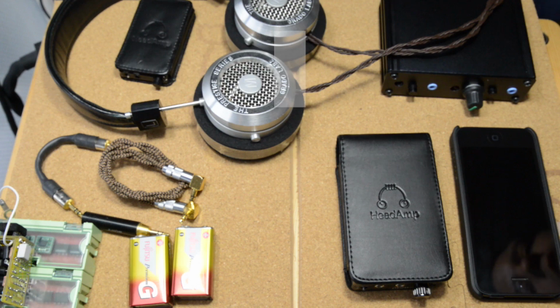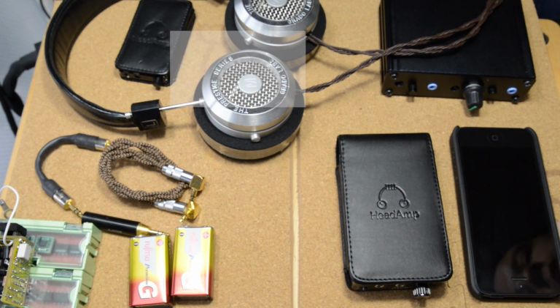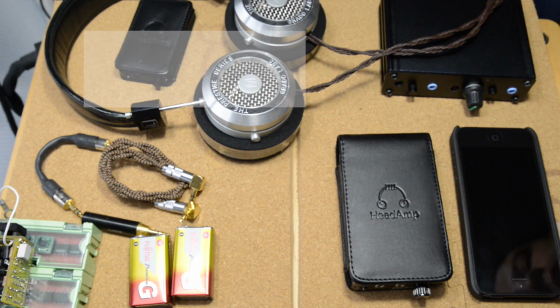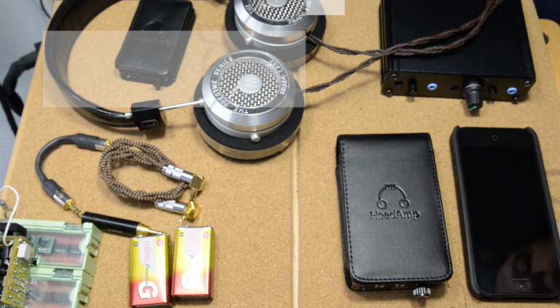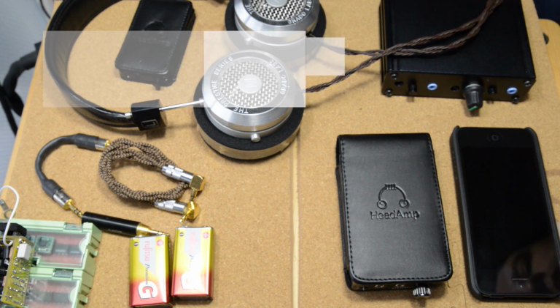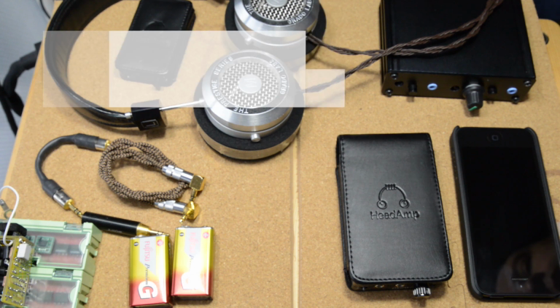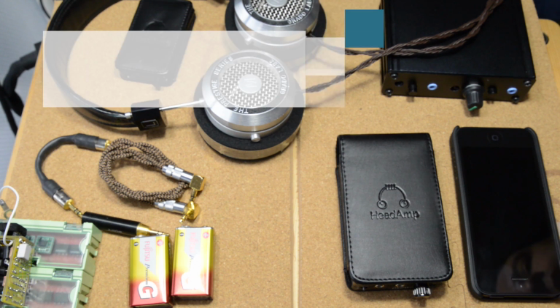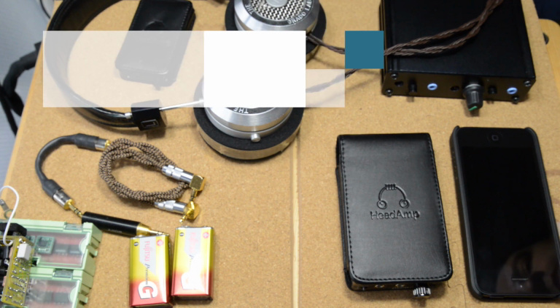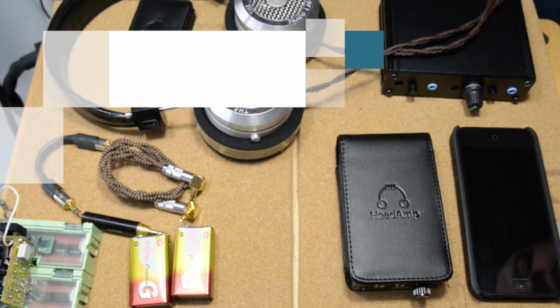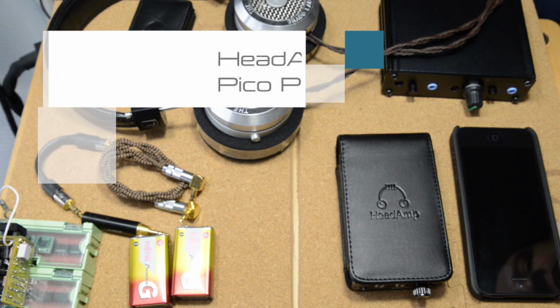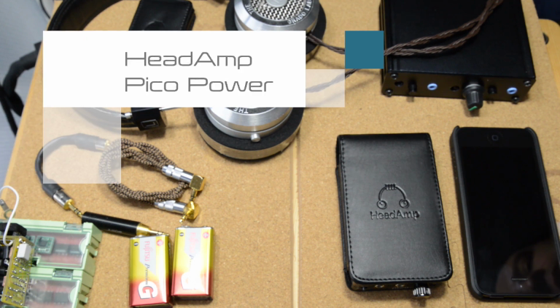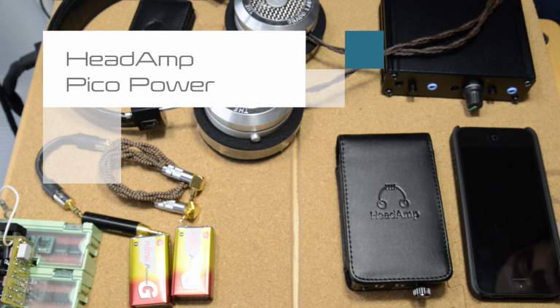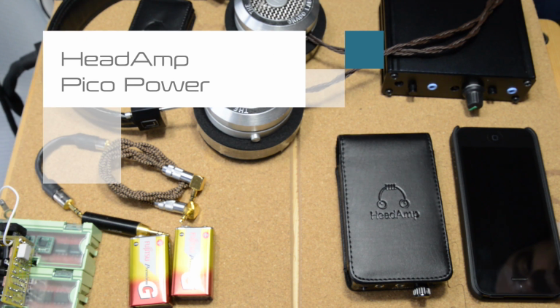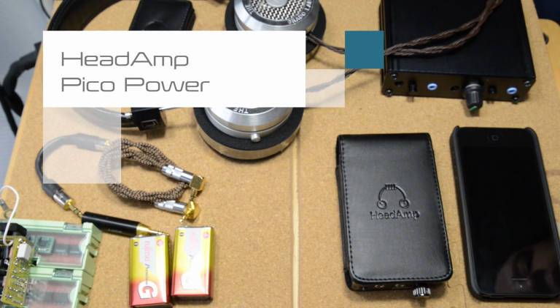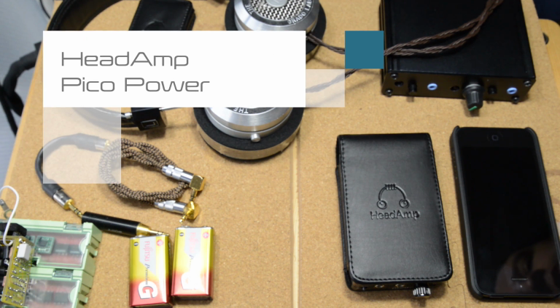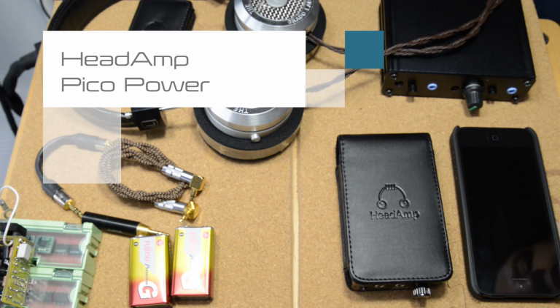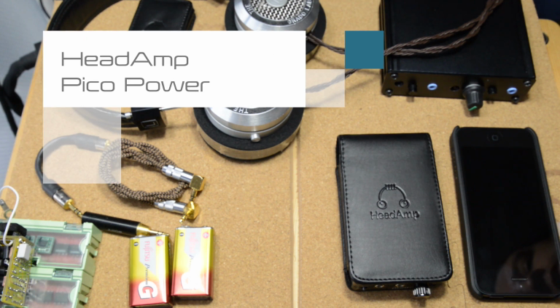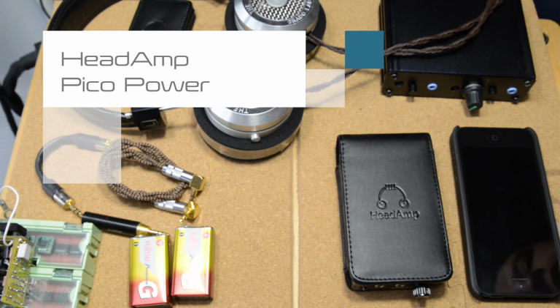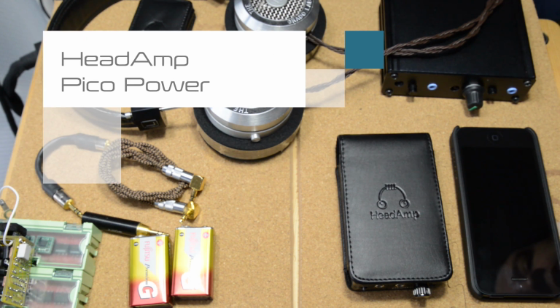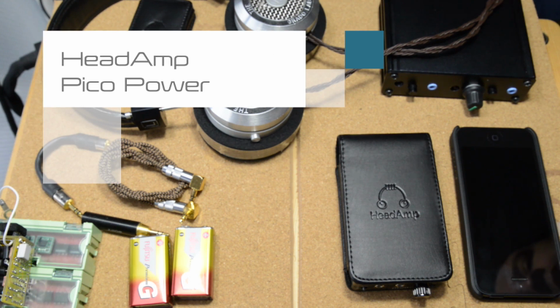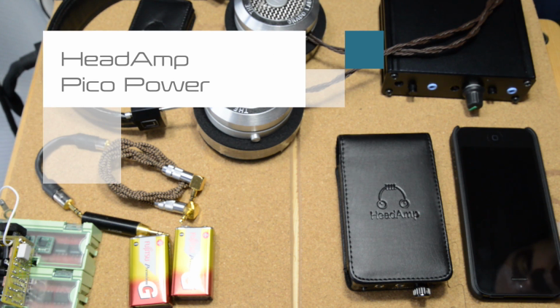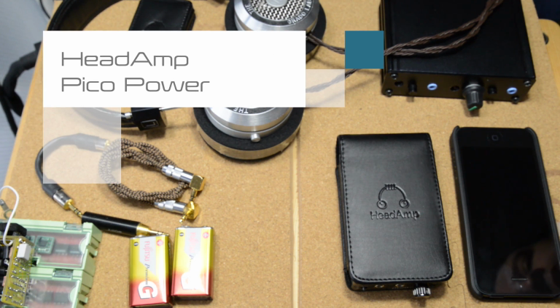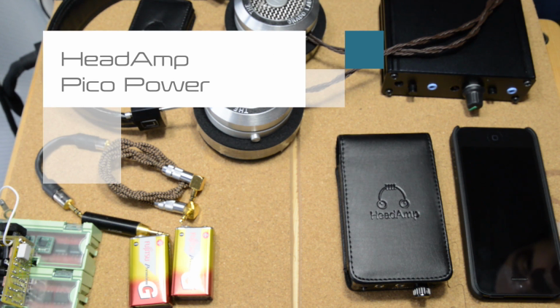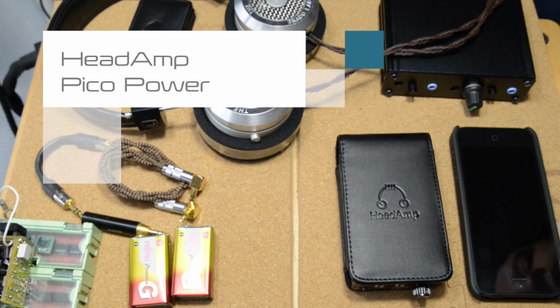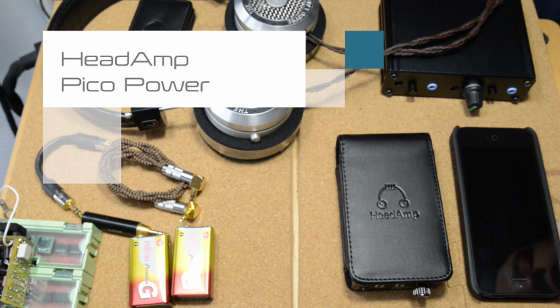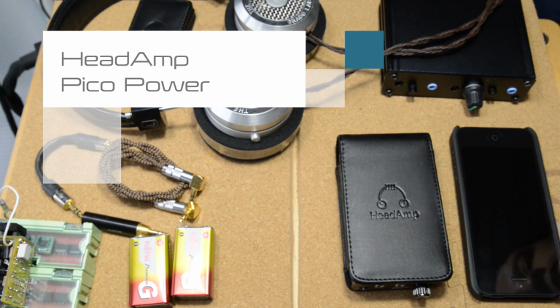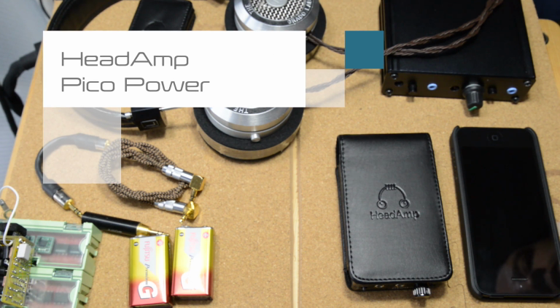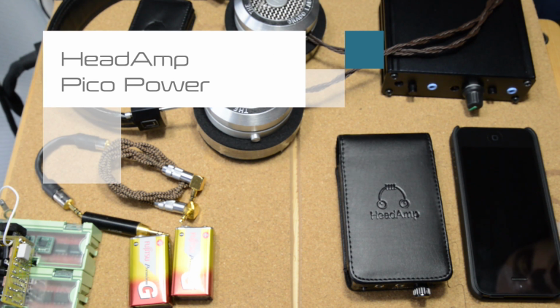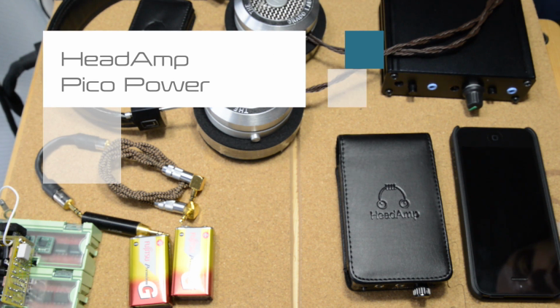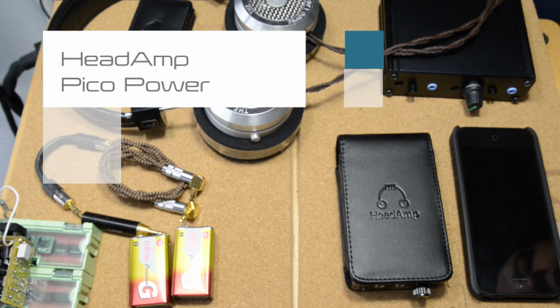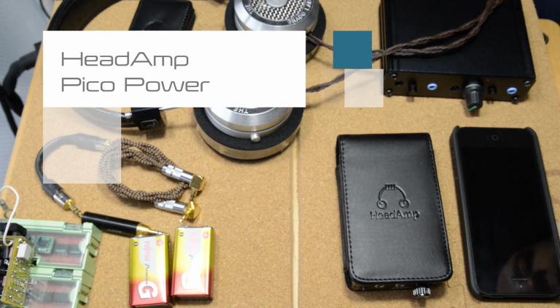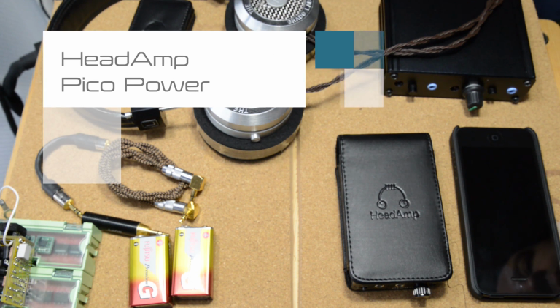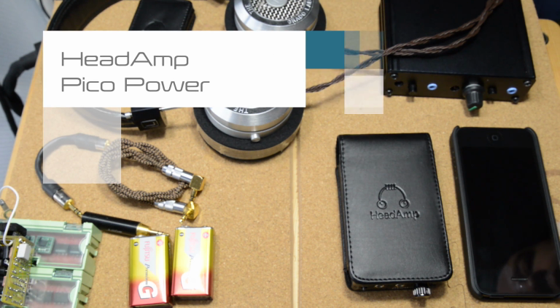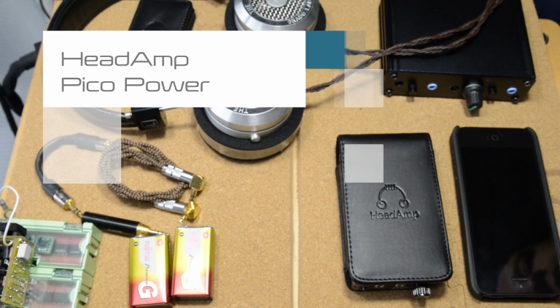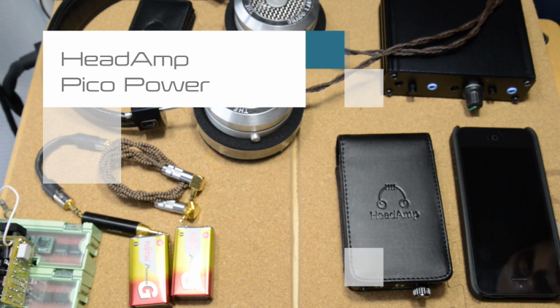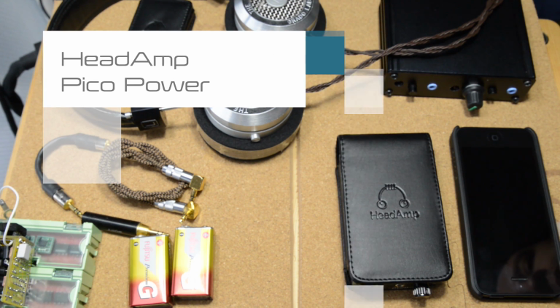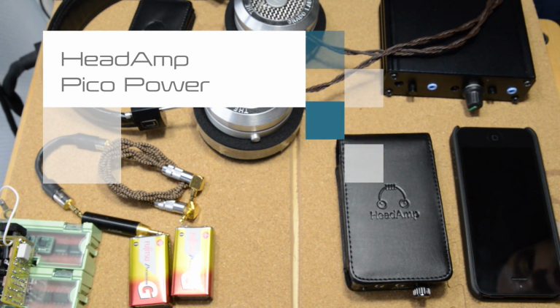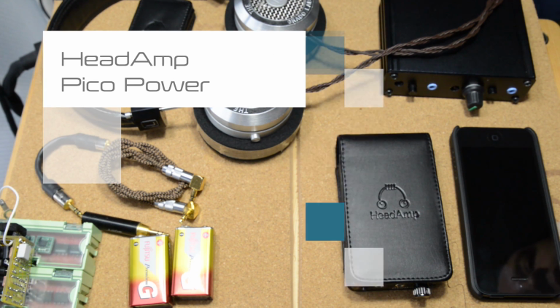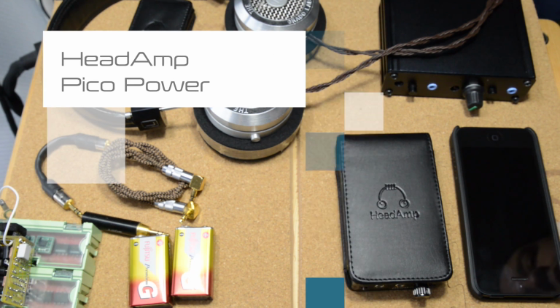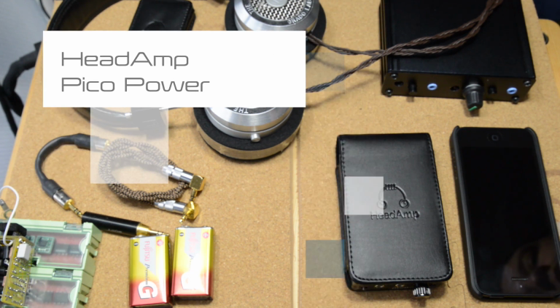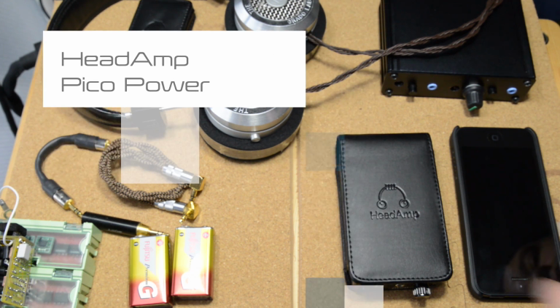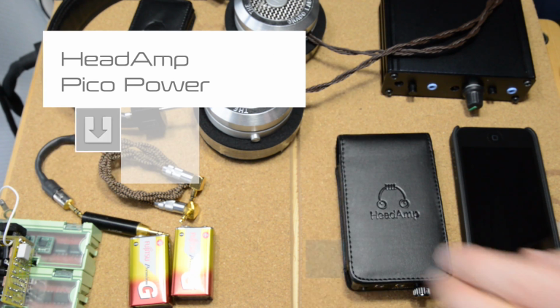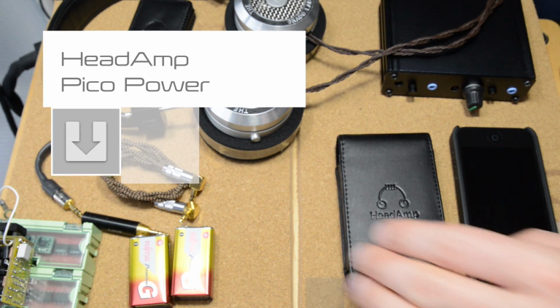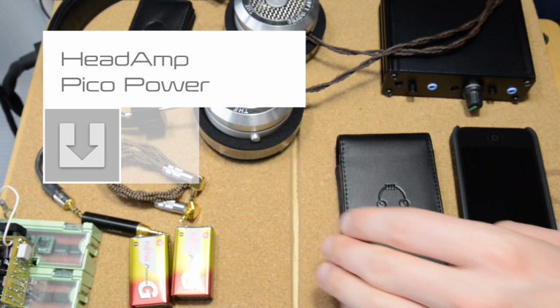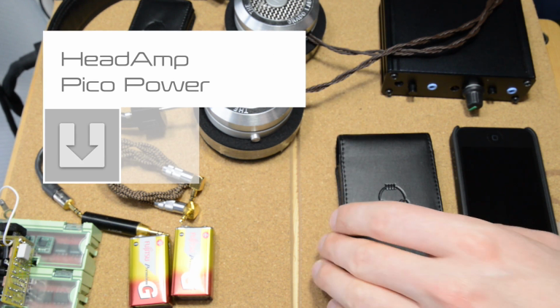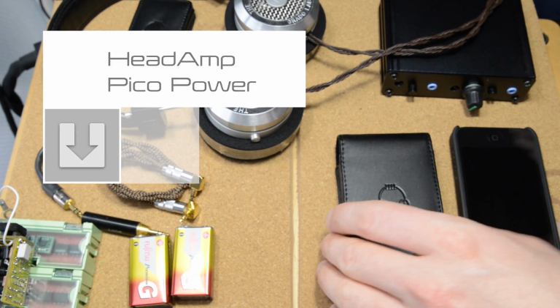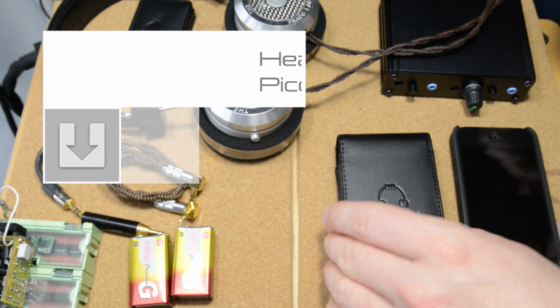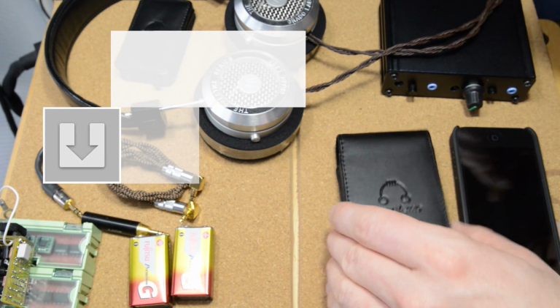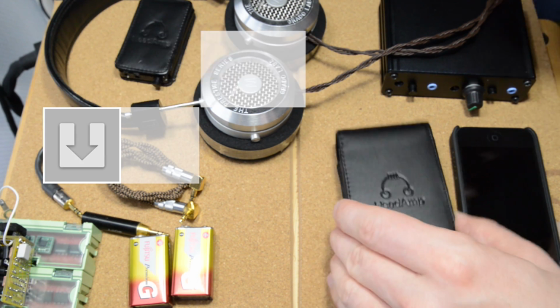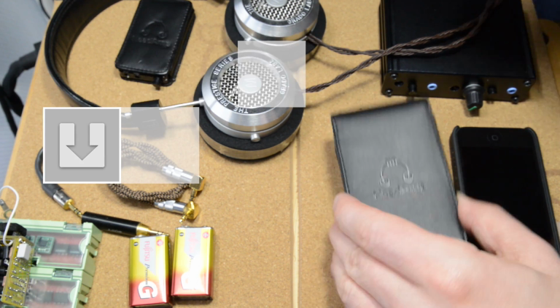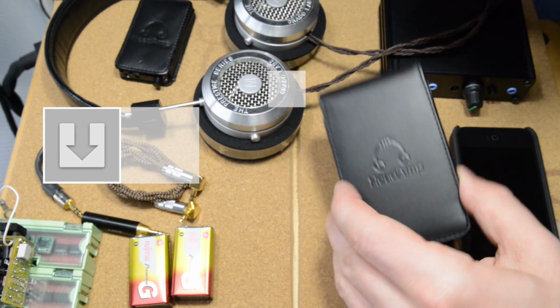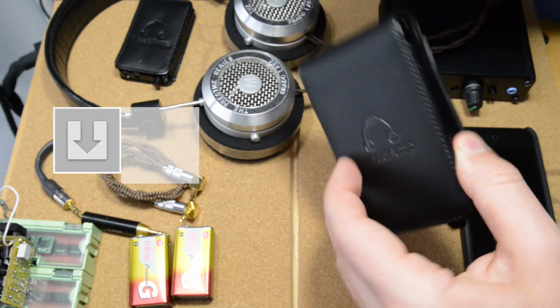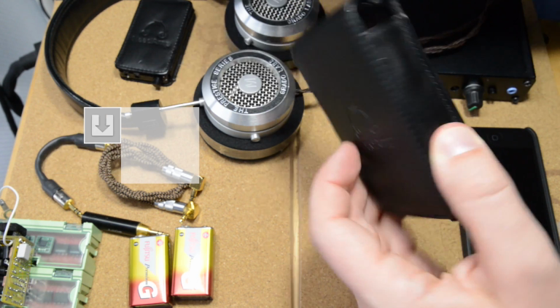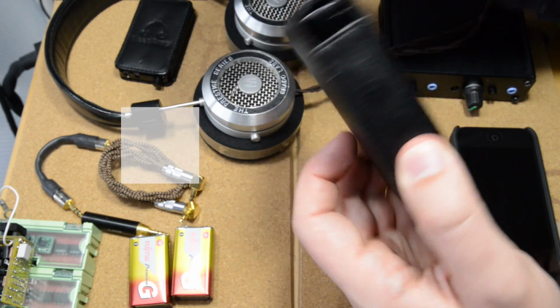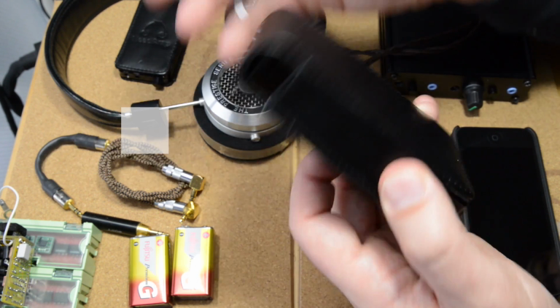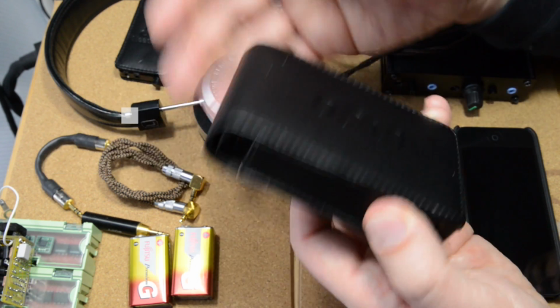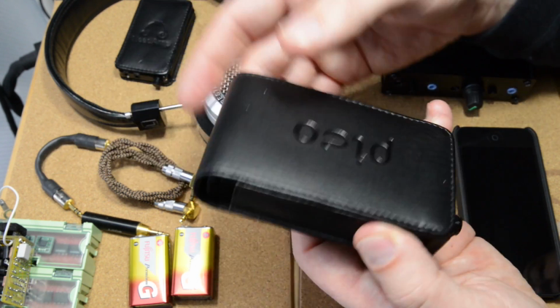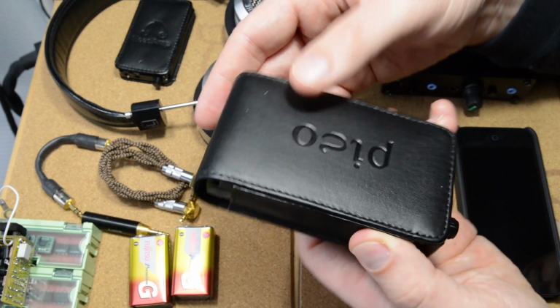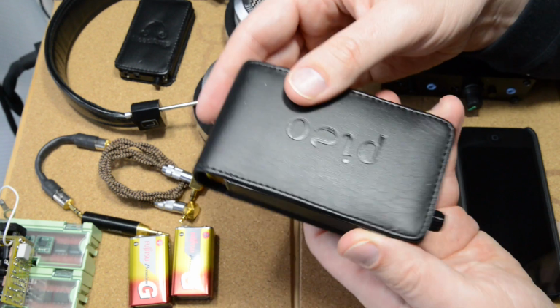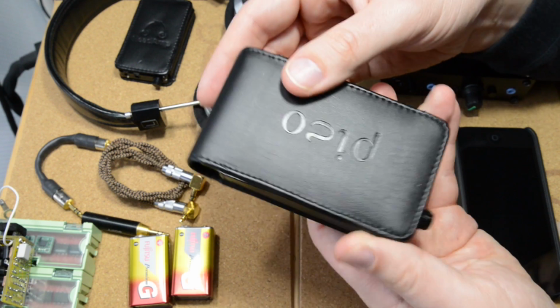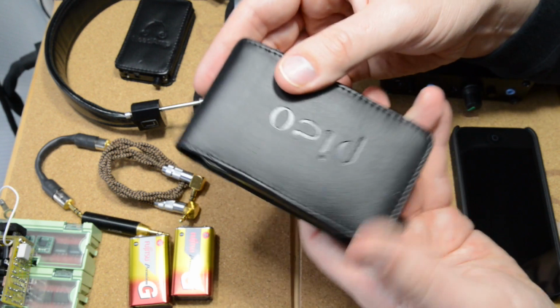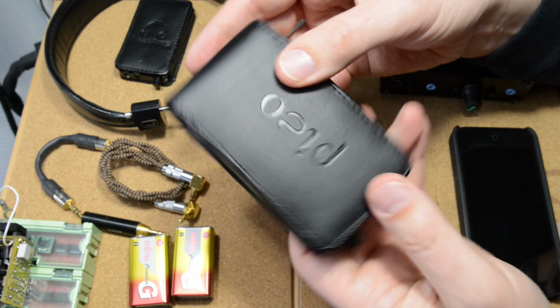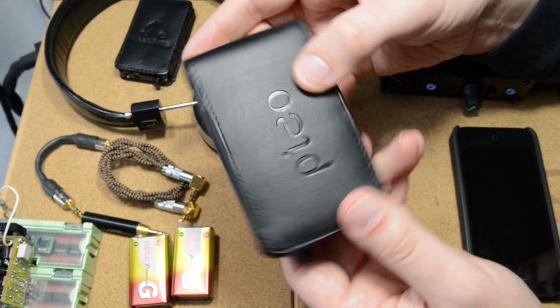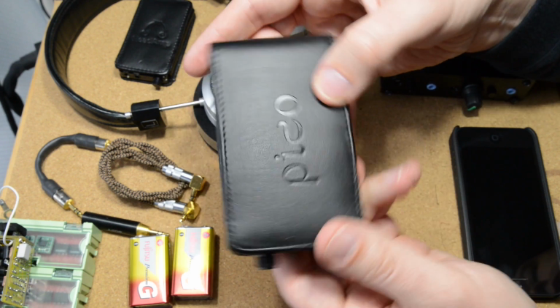Hi, Amos here, and today I'd like to talk to you about power — or more specifically the Pico Power, which I have here.